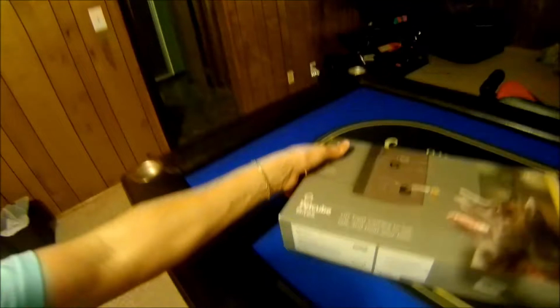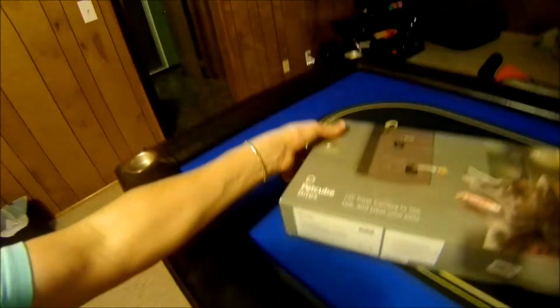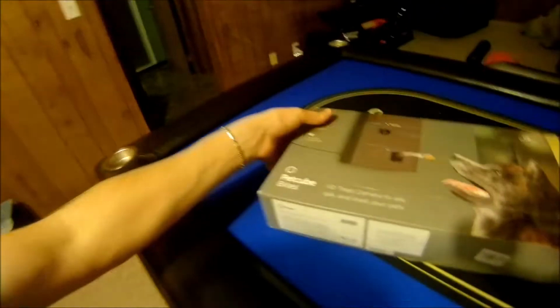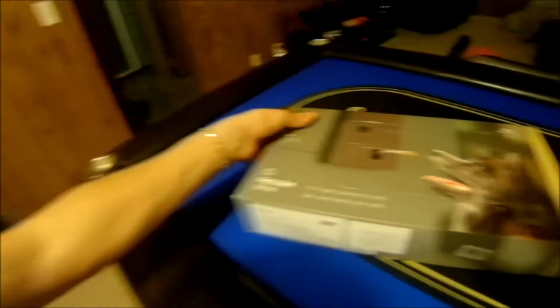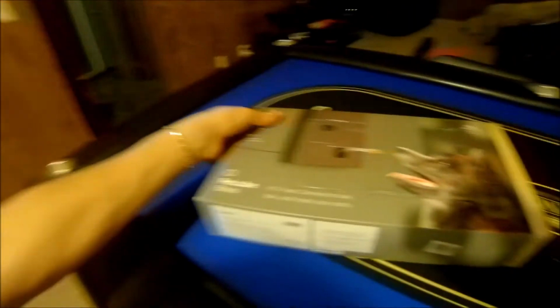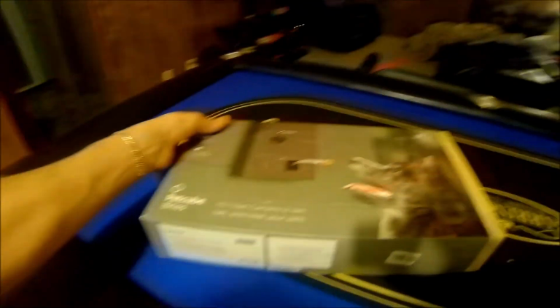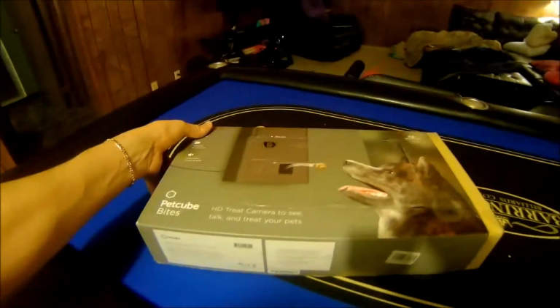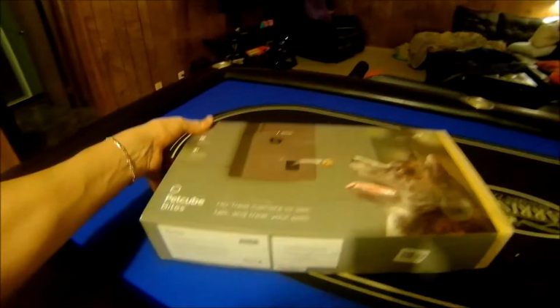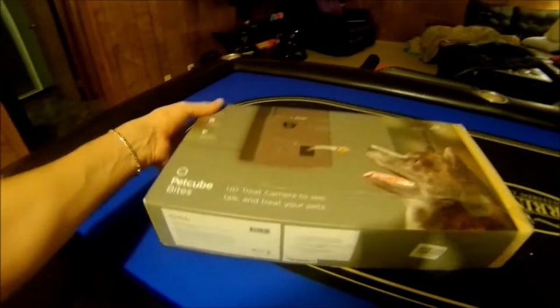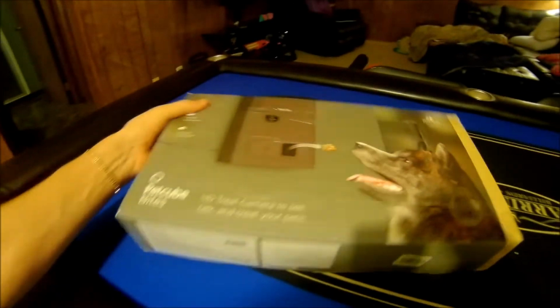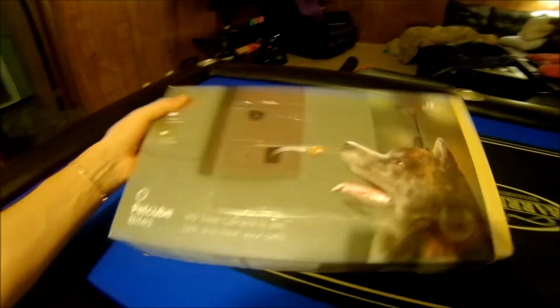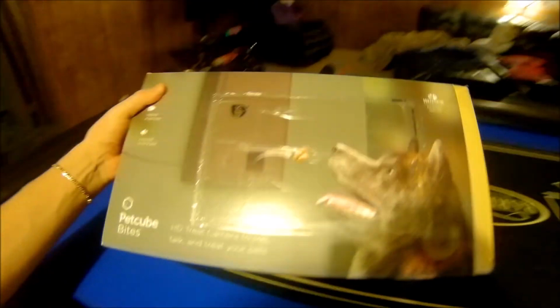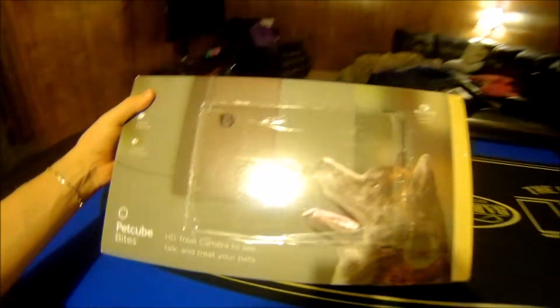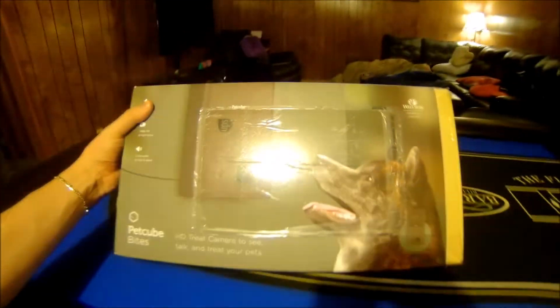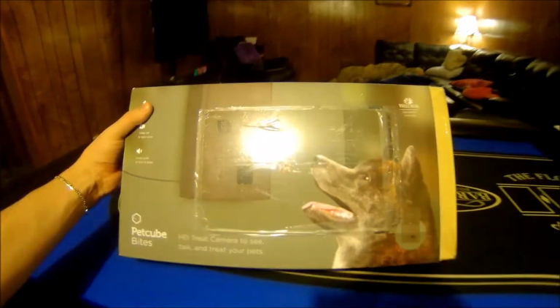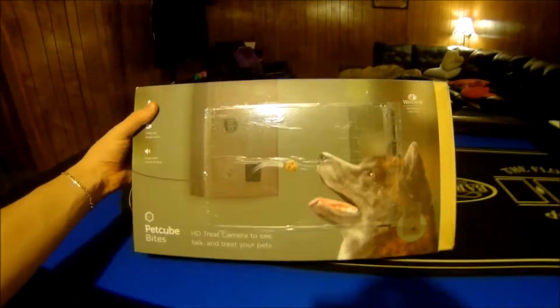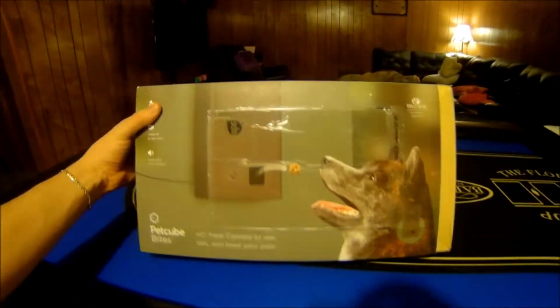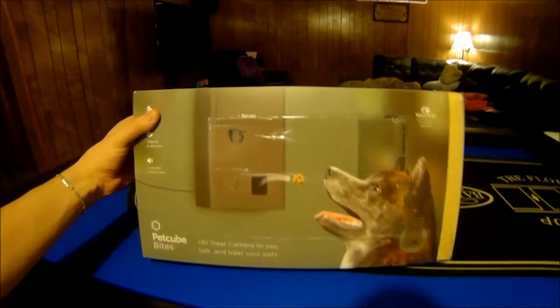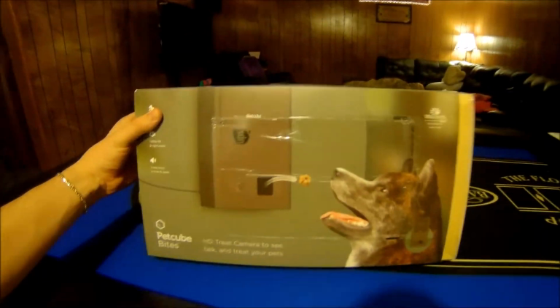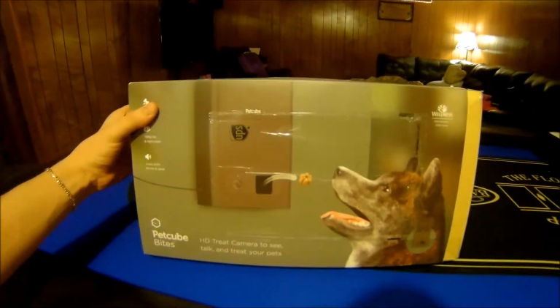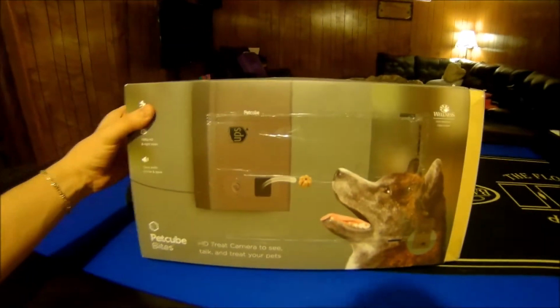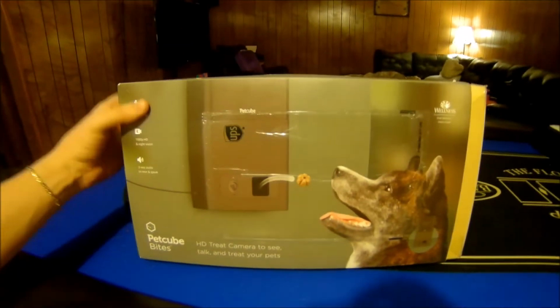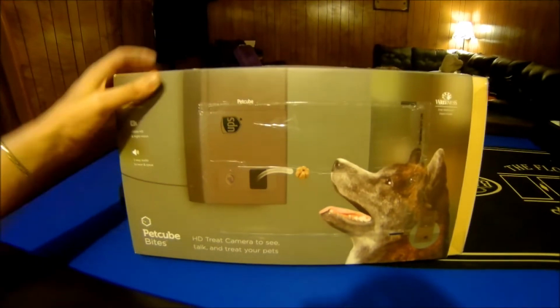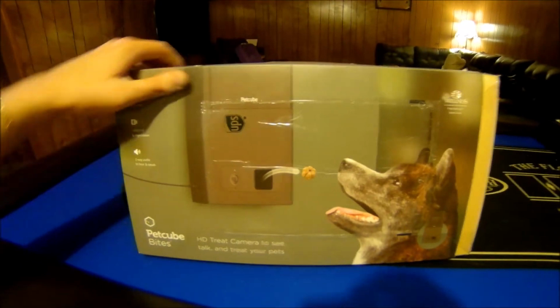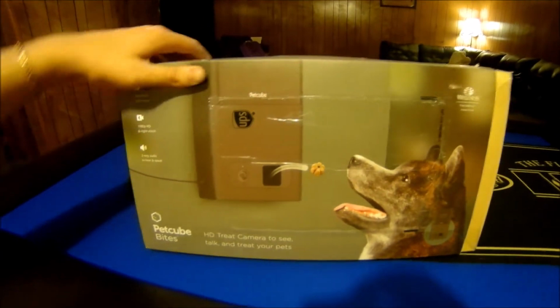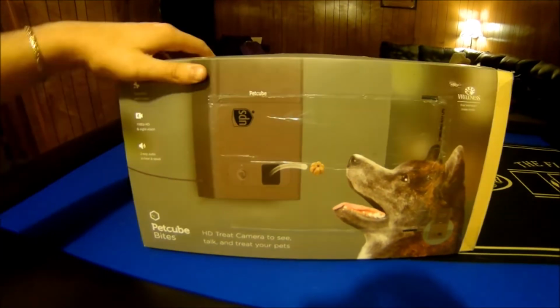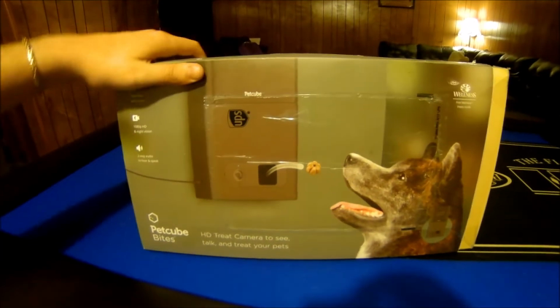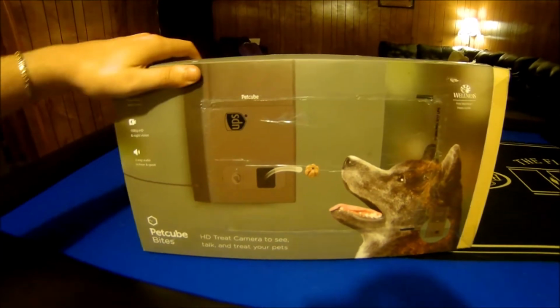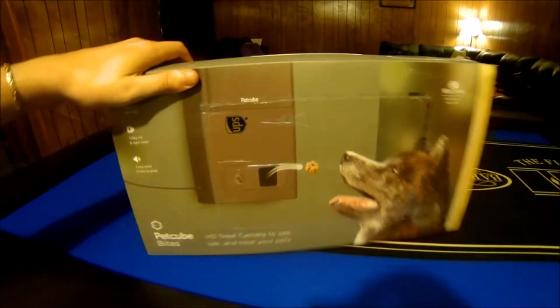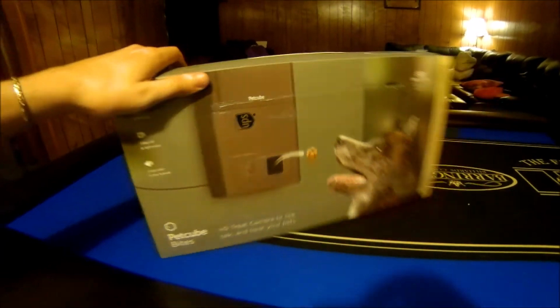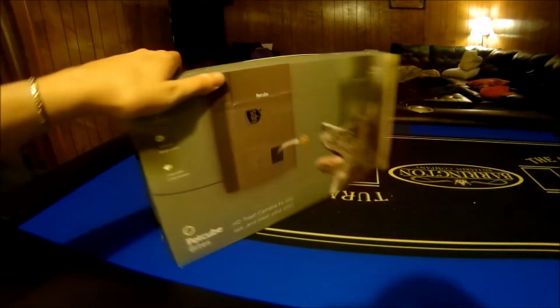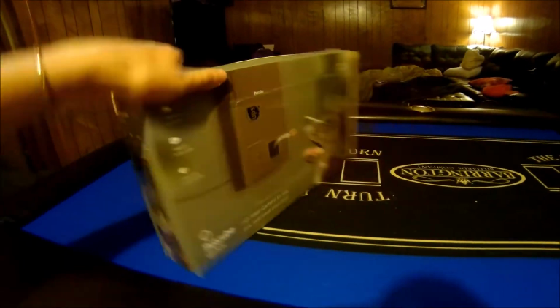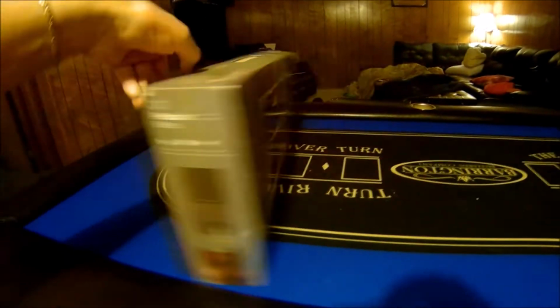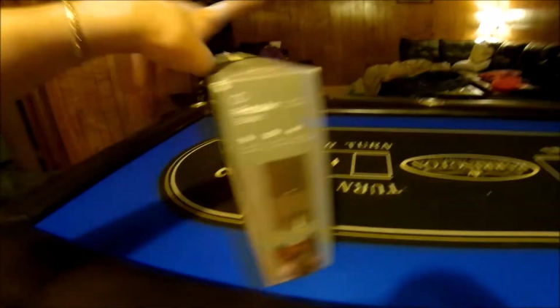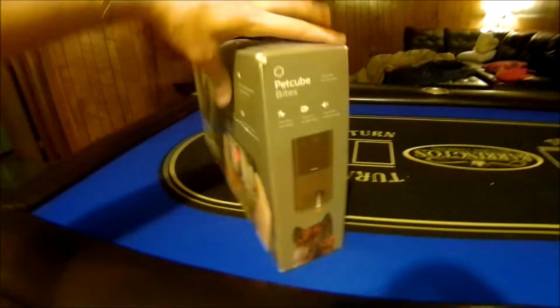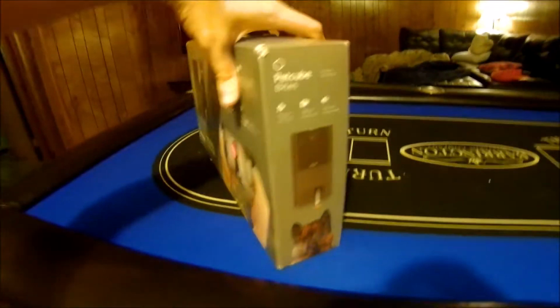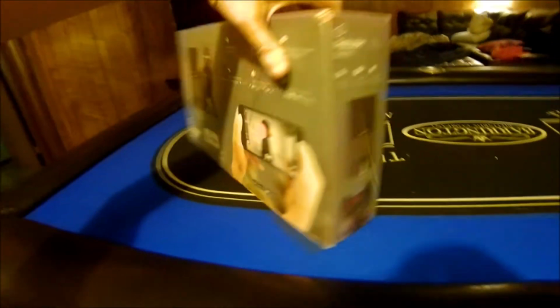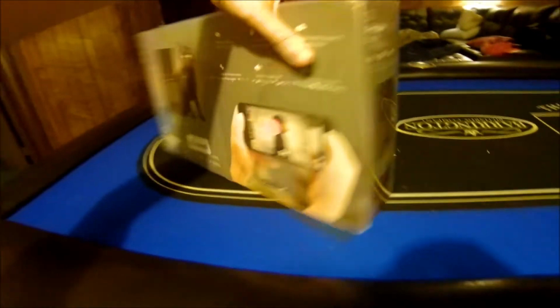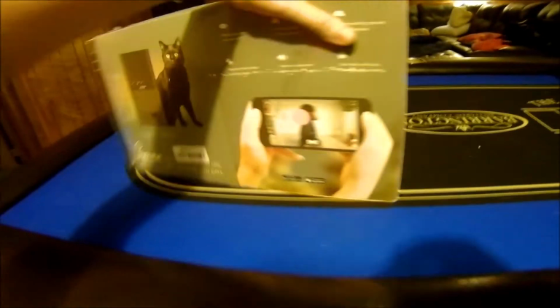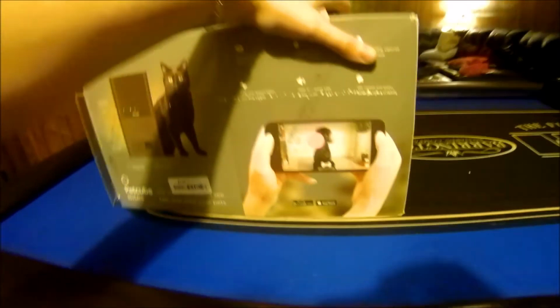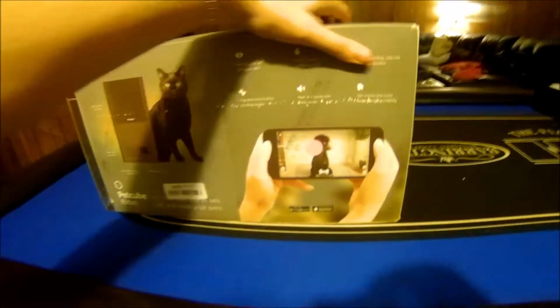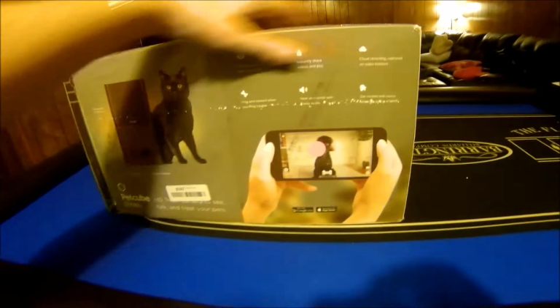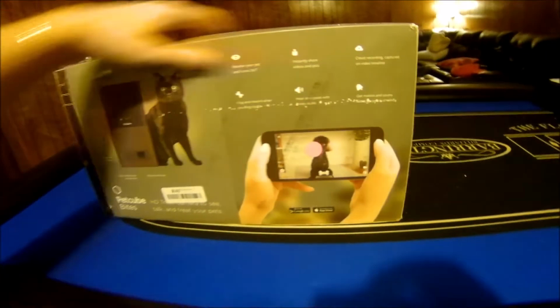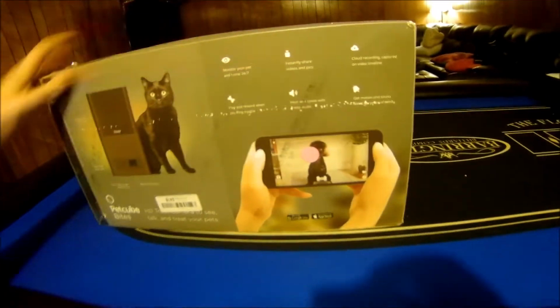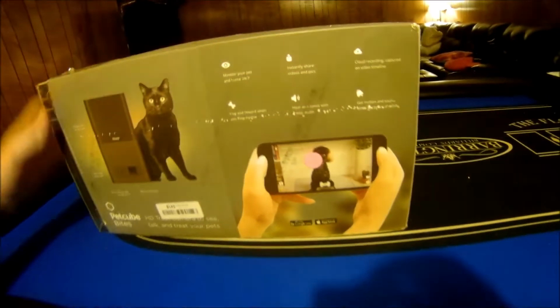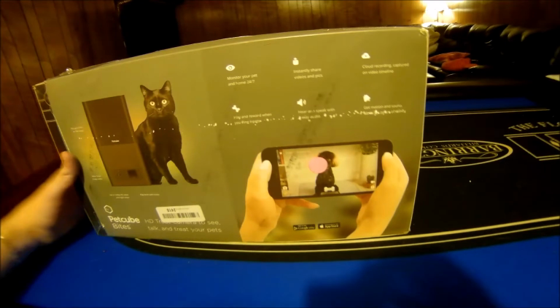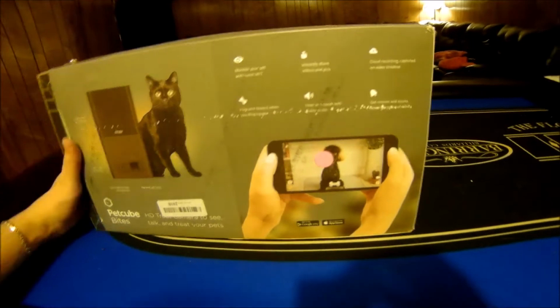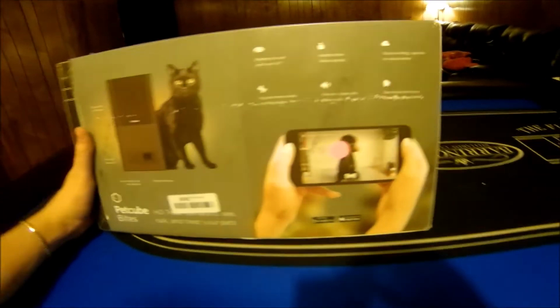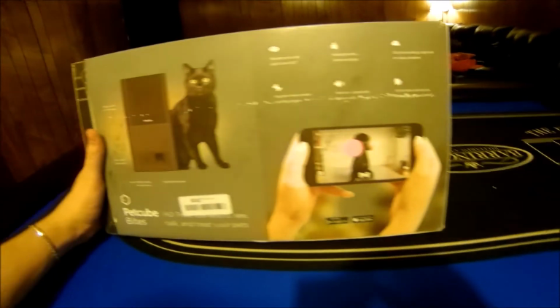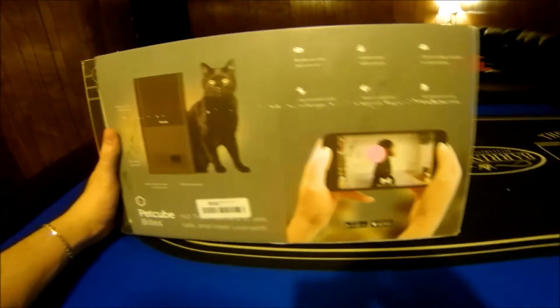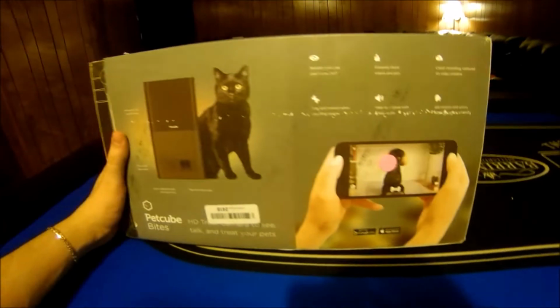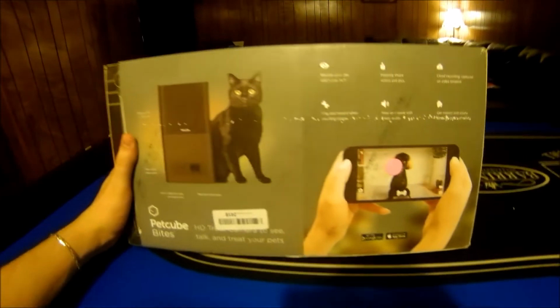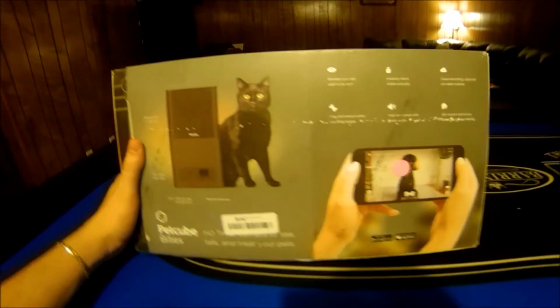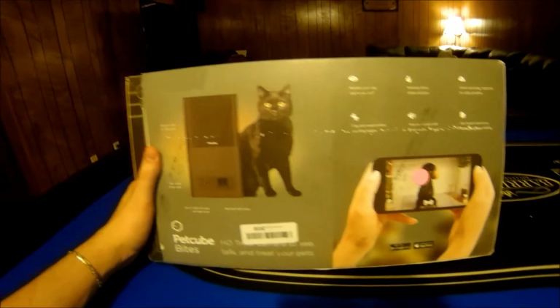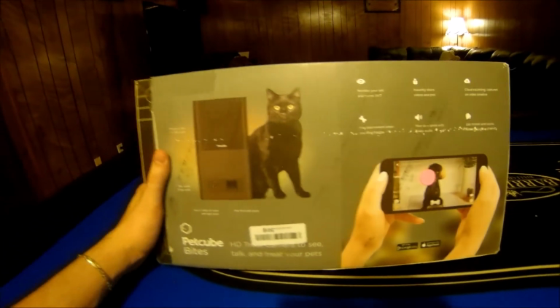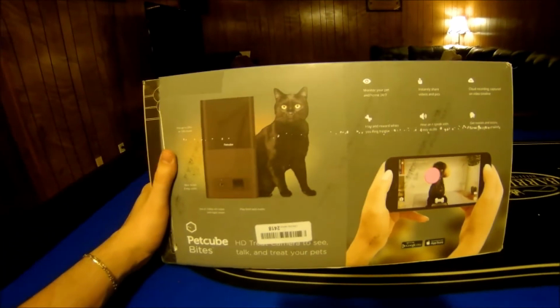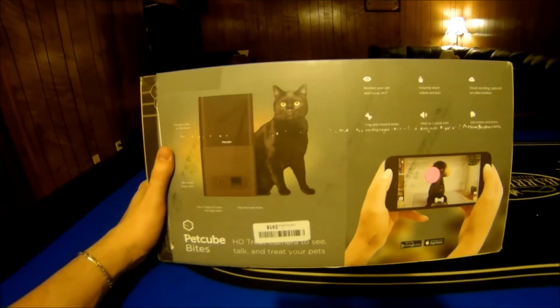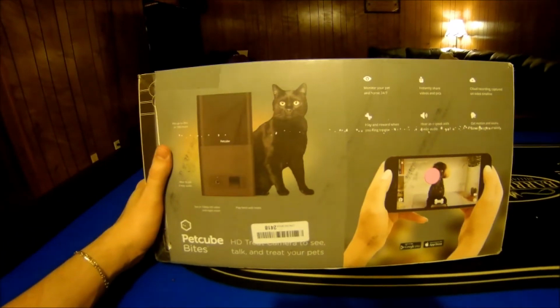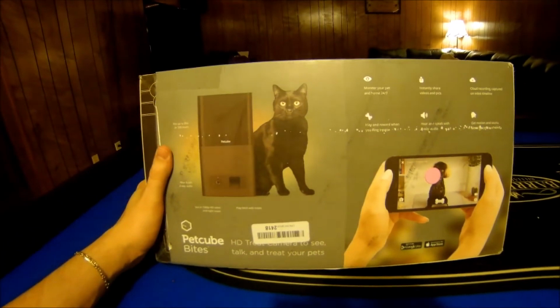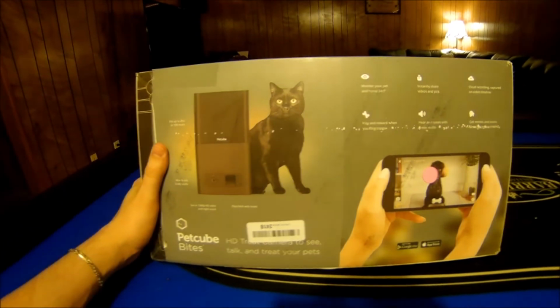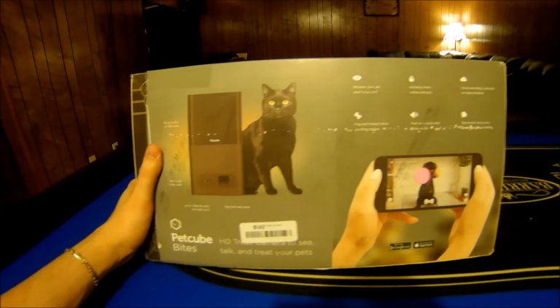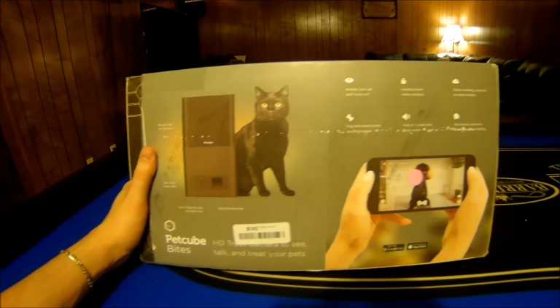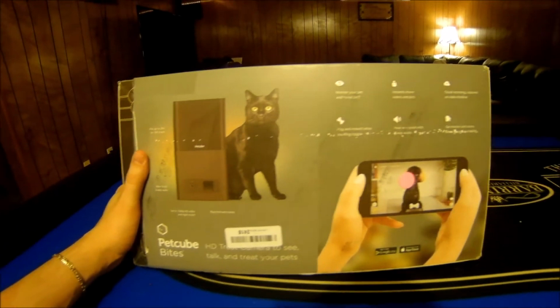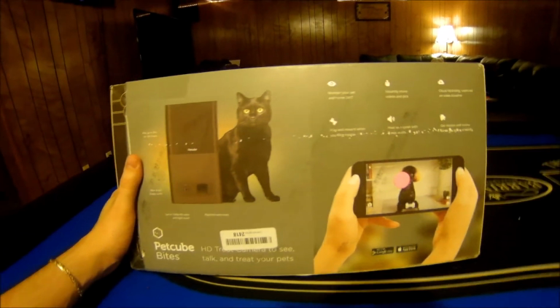I present to you the Pet Cube, a way for you to connect with your pets and feed them treats through your cell phone and talk to them.